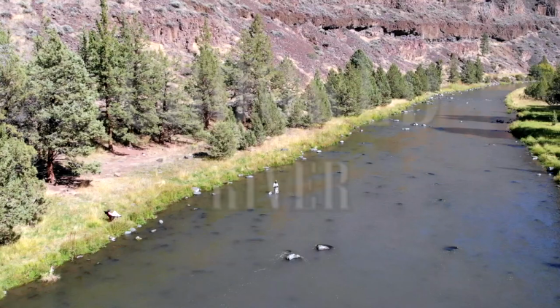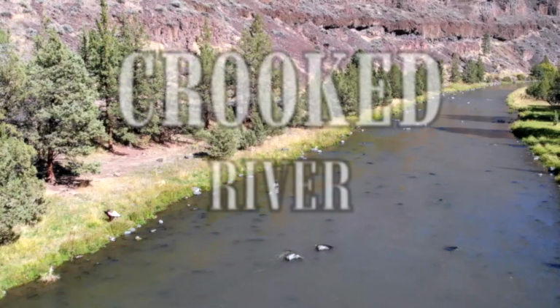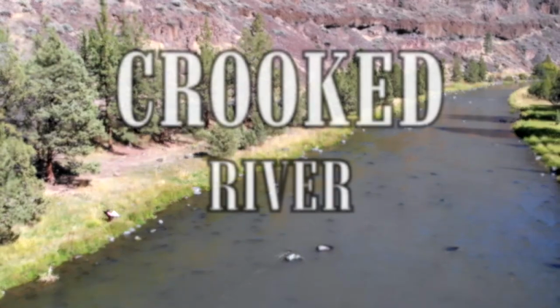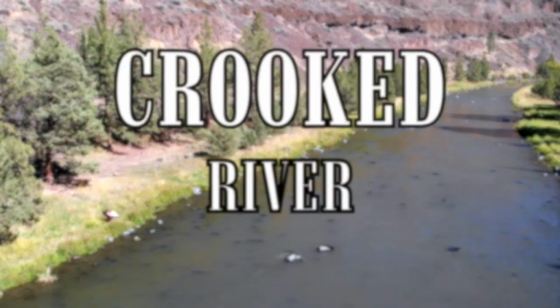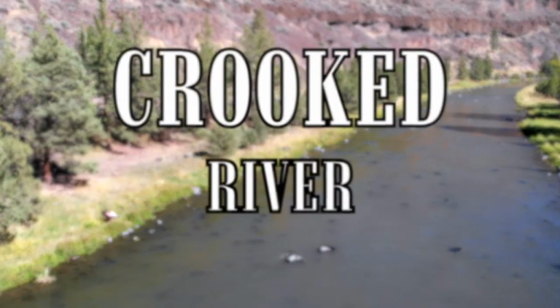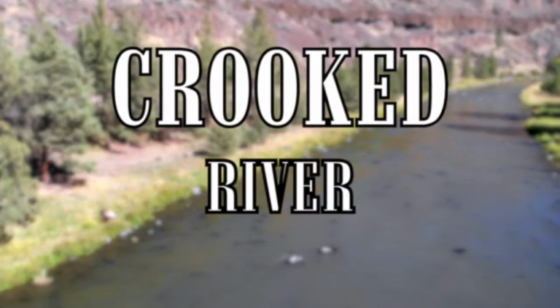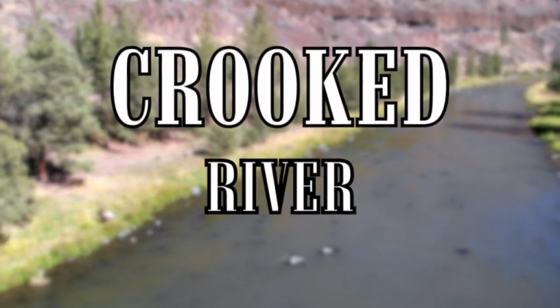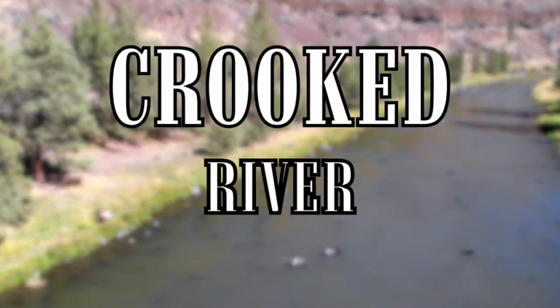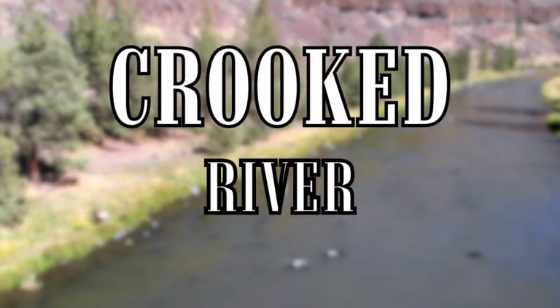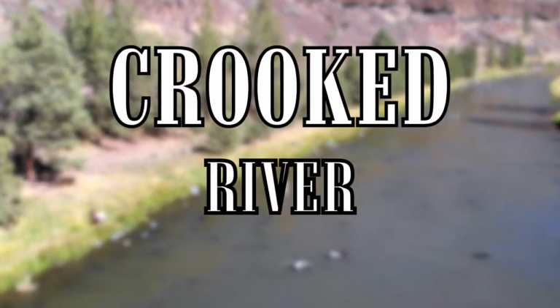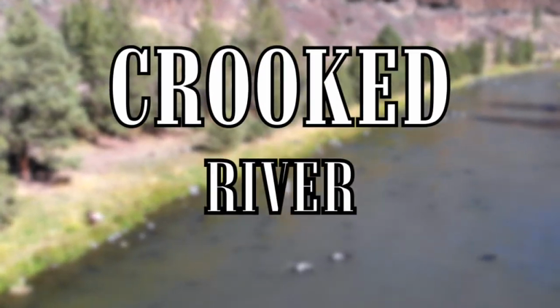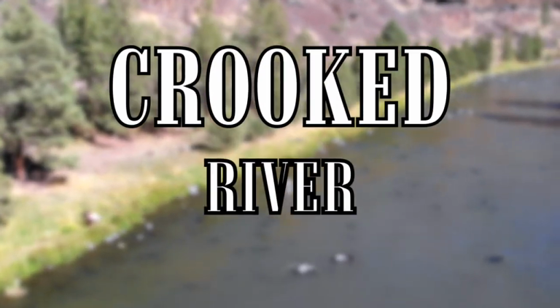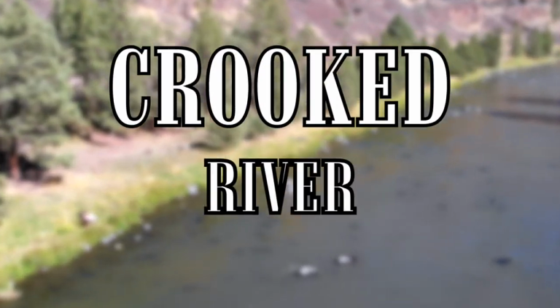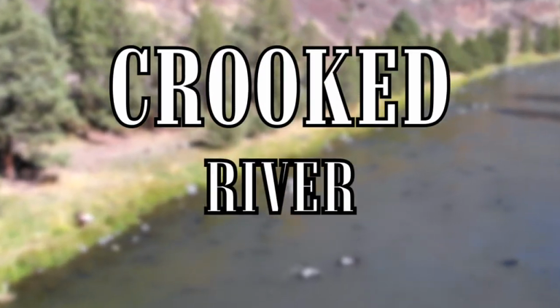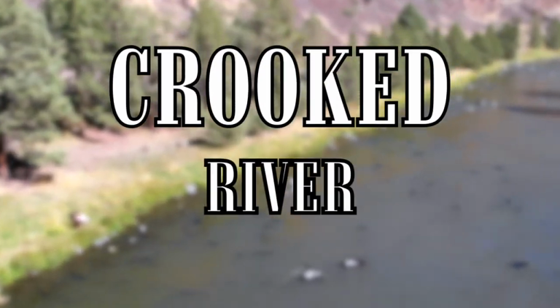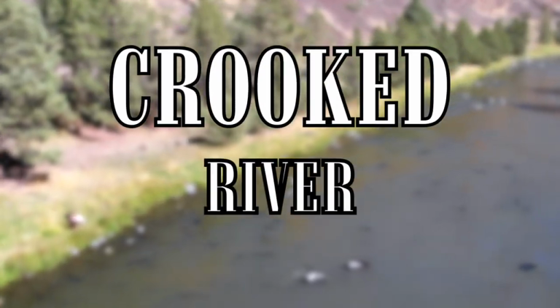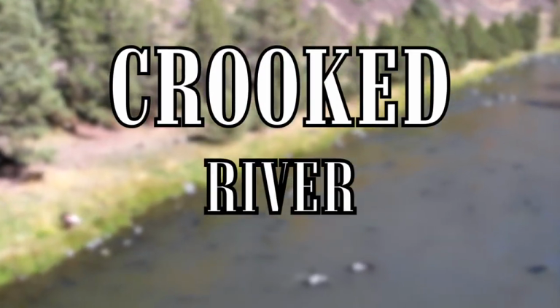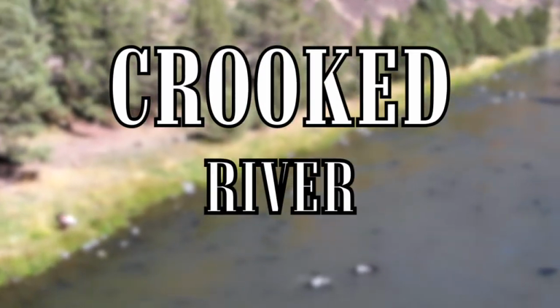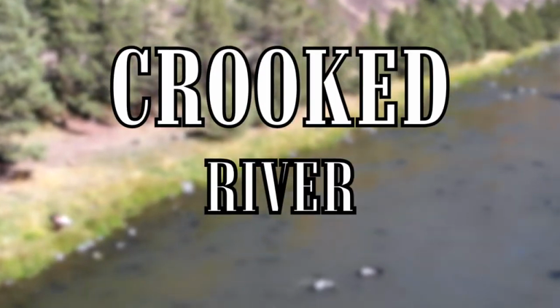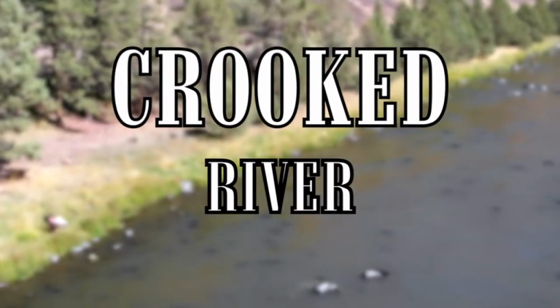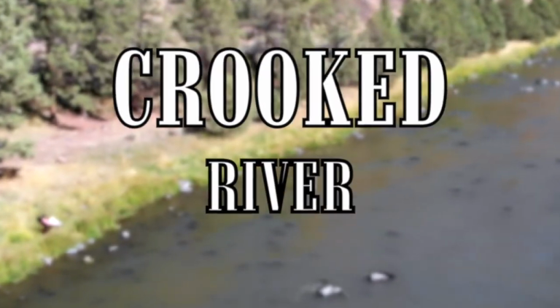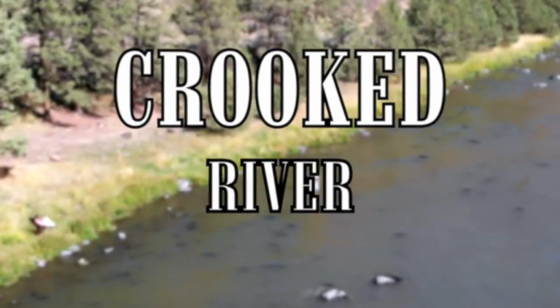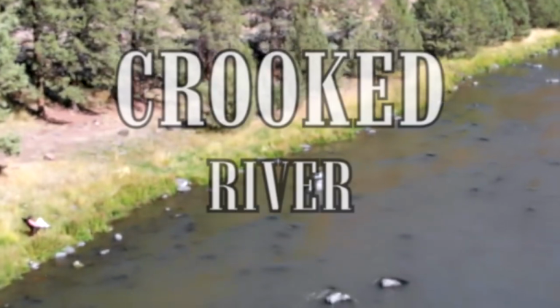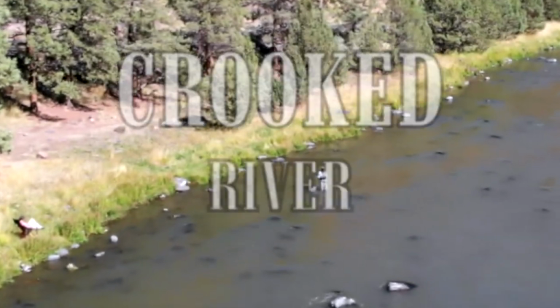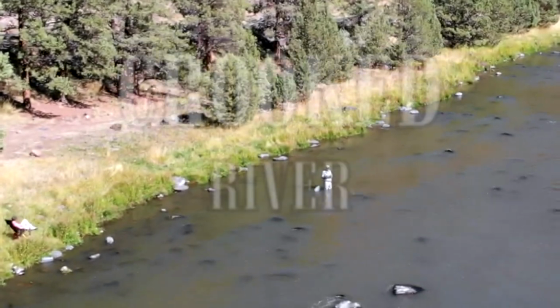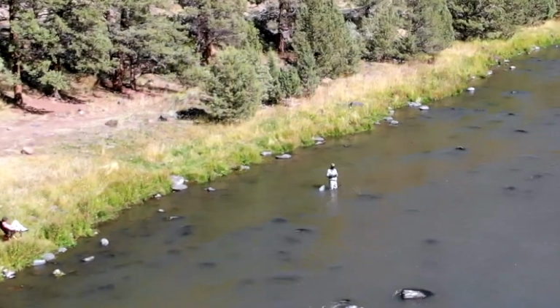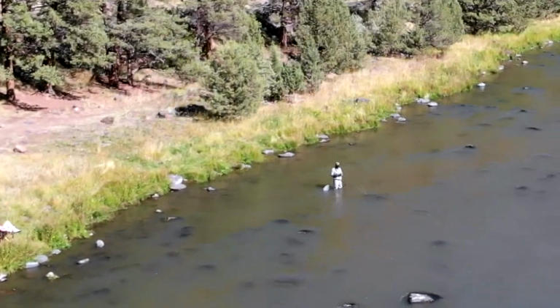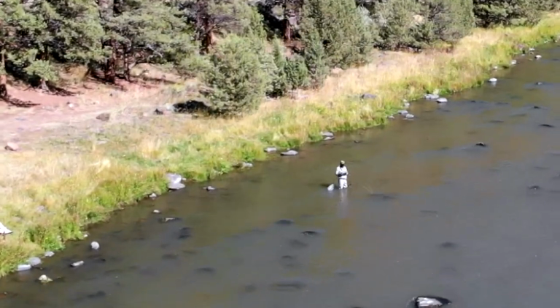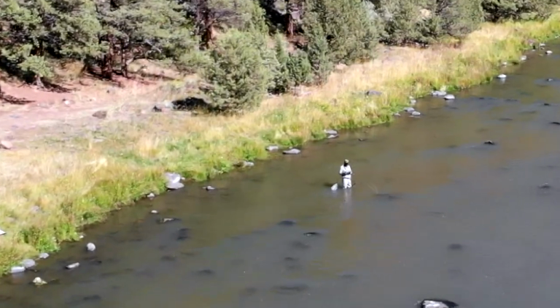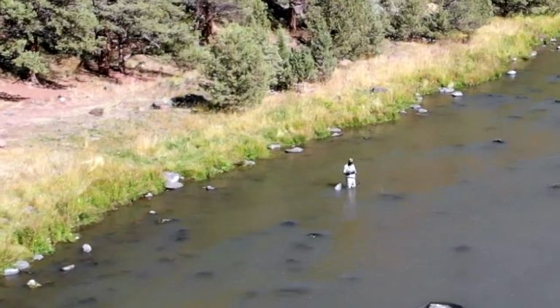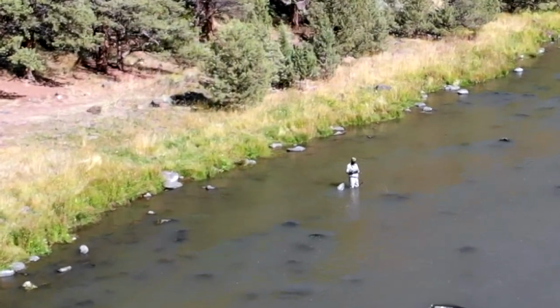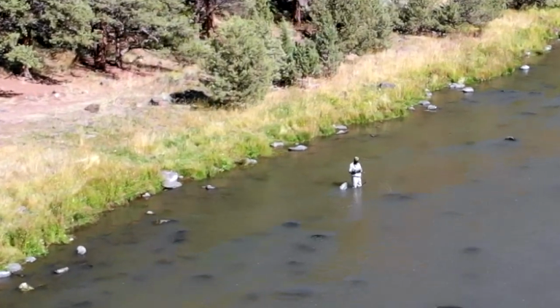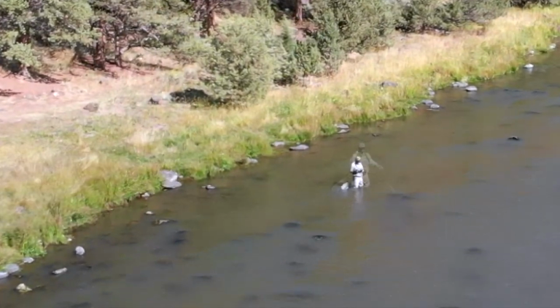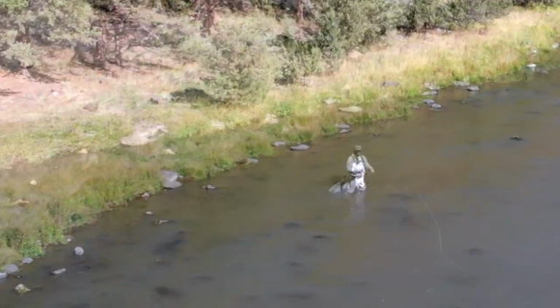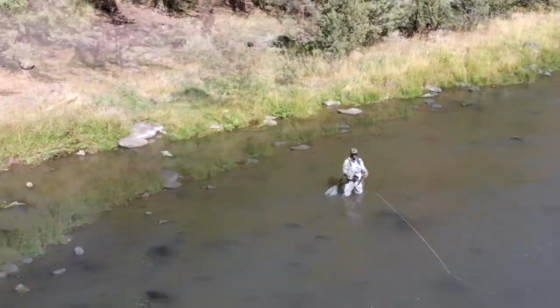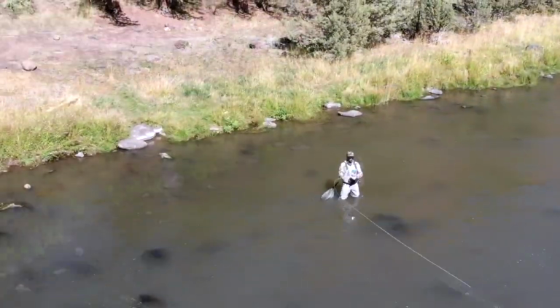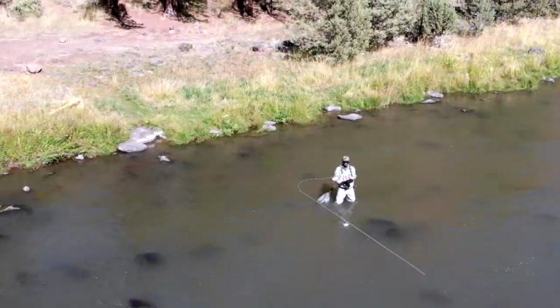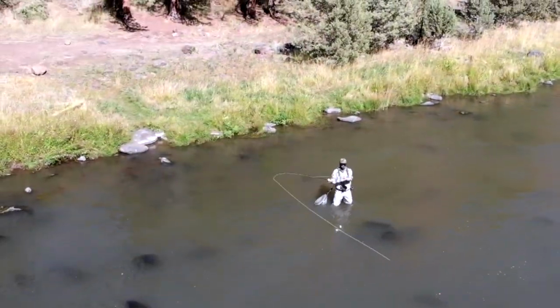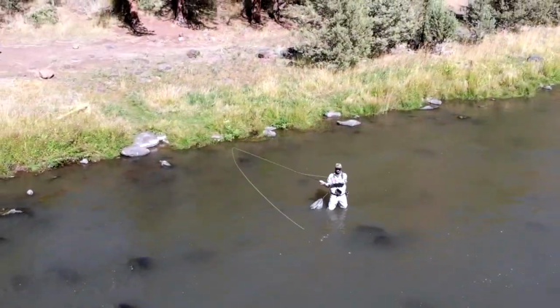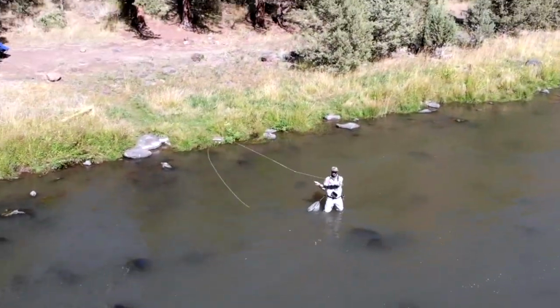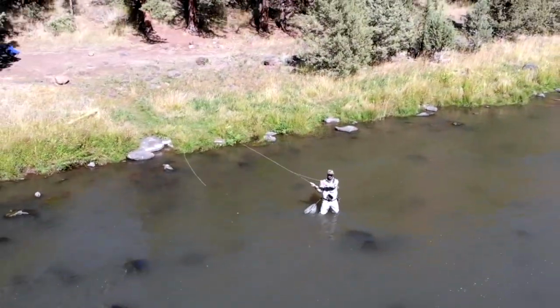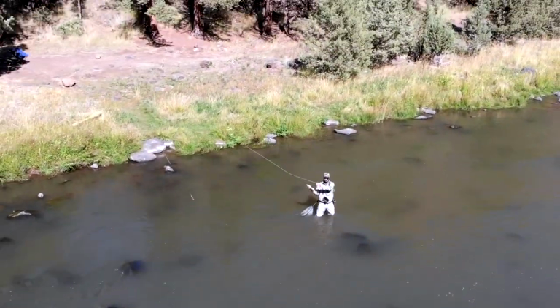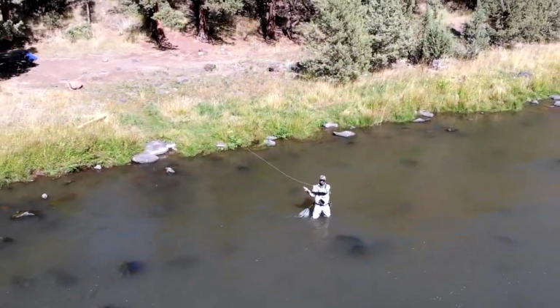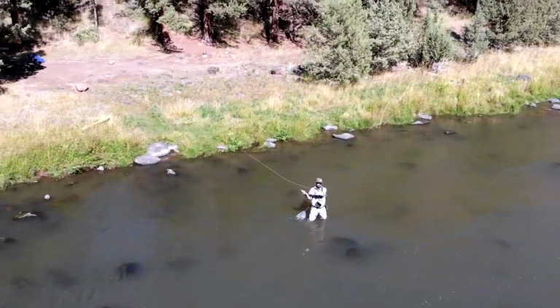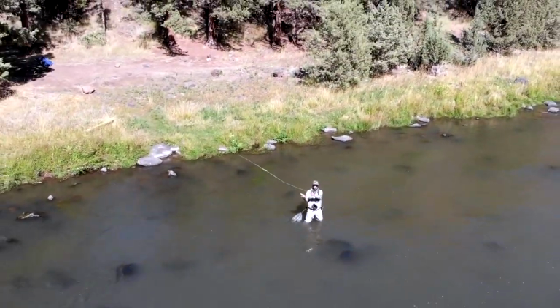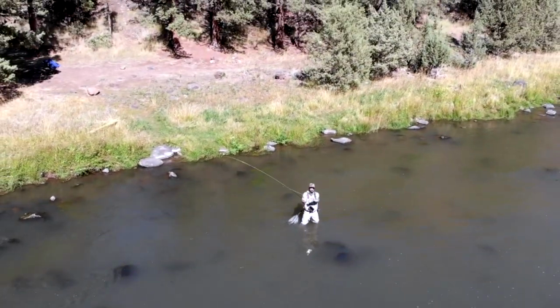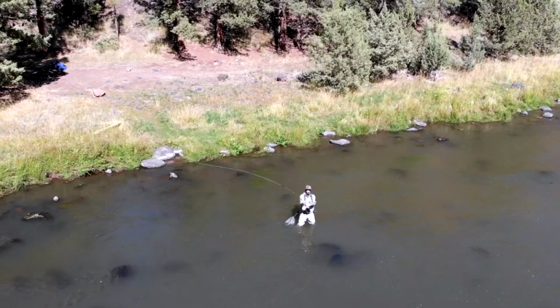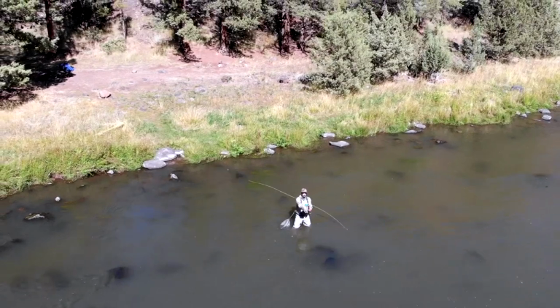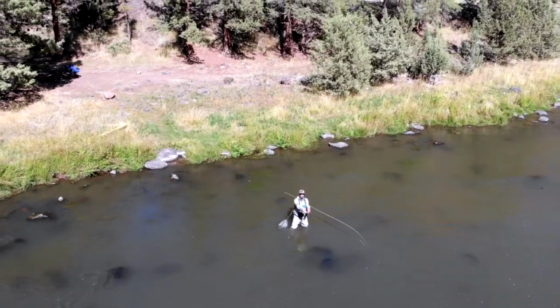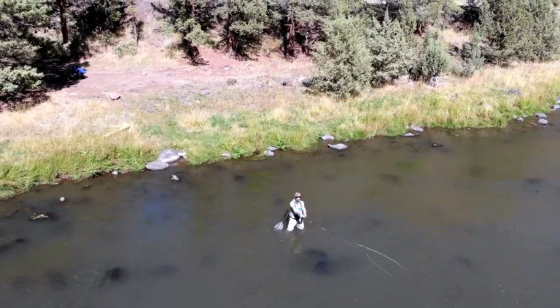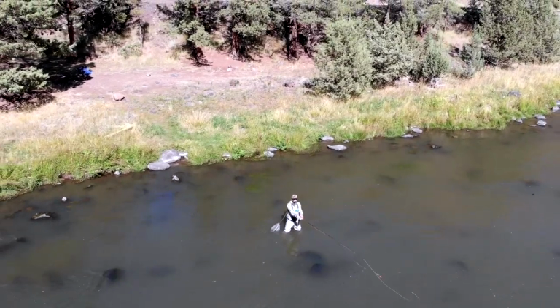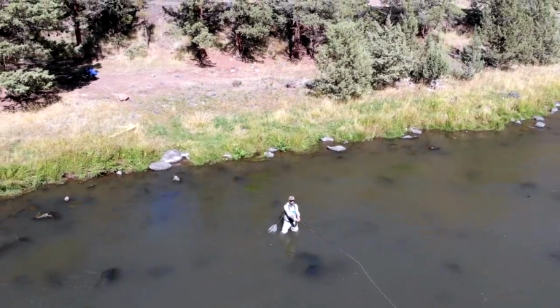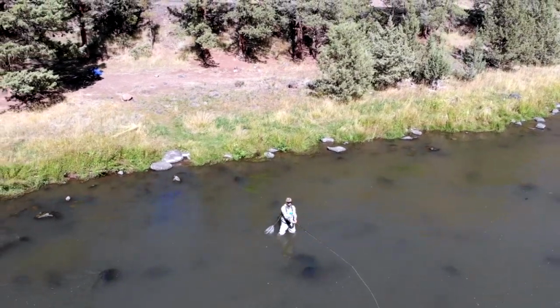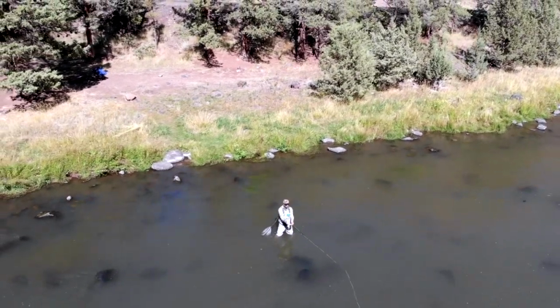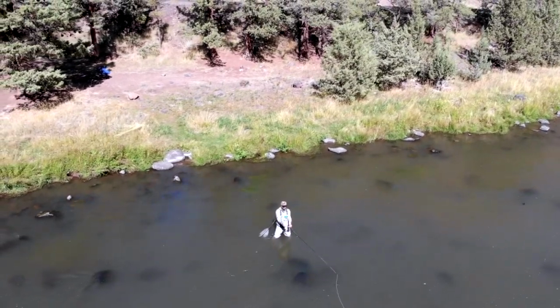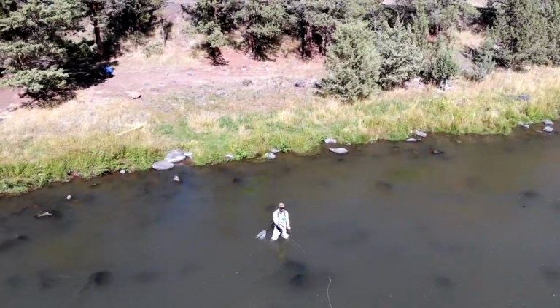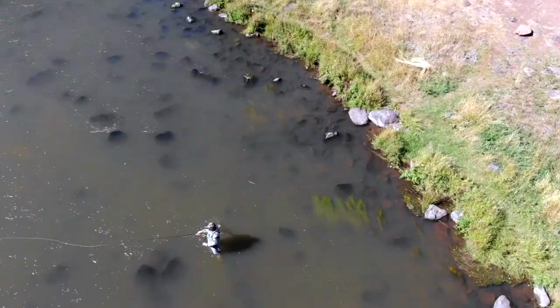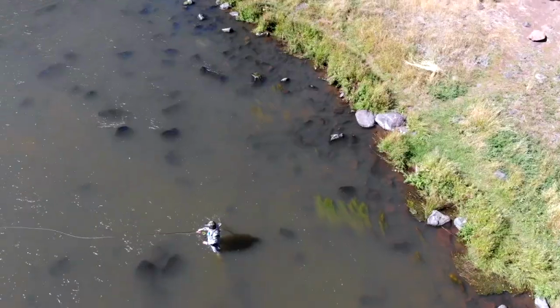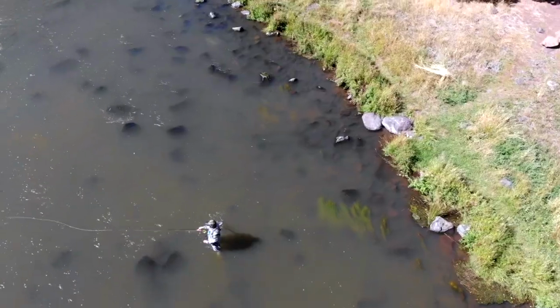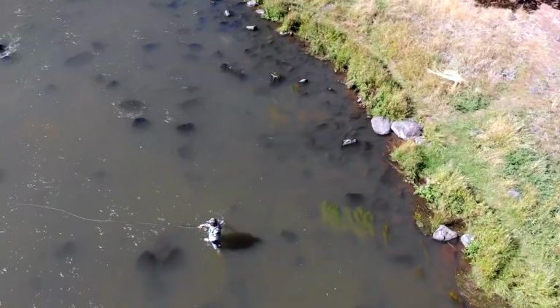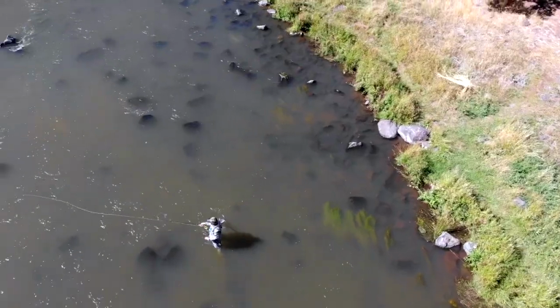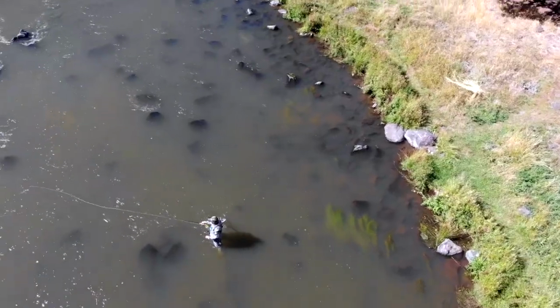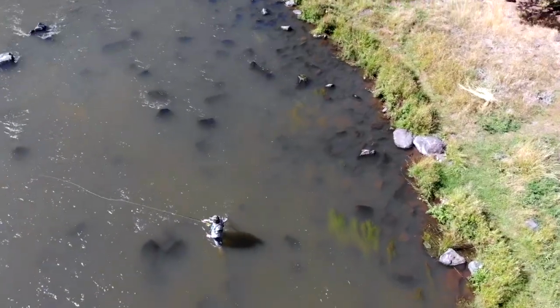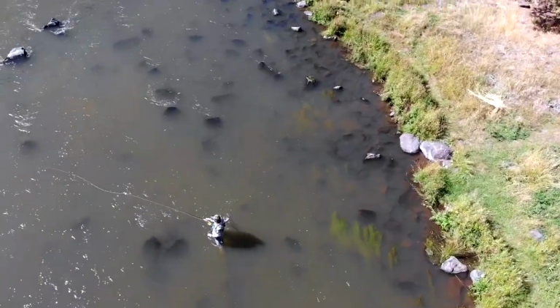There are approximately 3,000 trout per mile on the Crooked River. This video is about how to catch them.